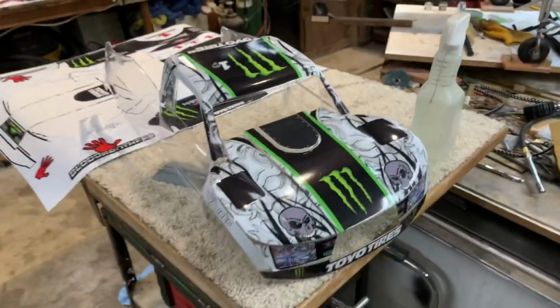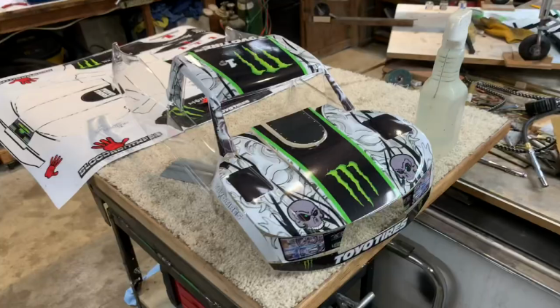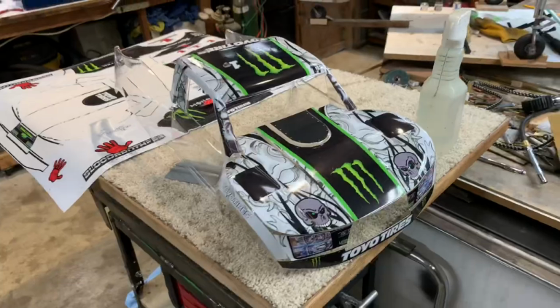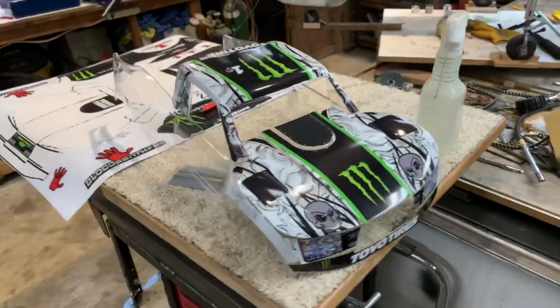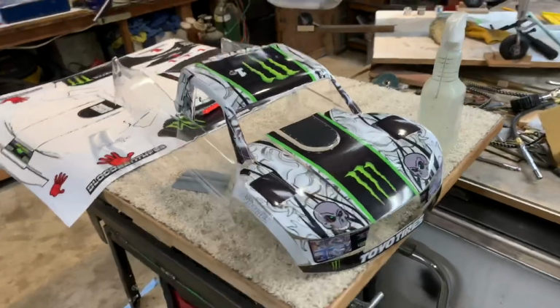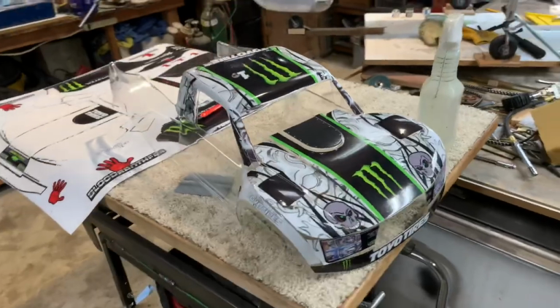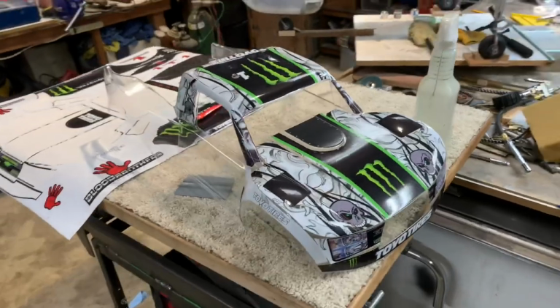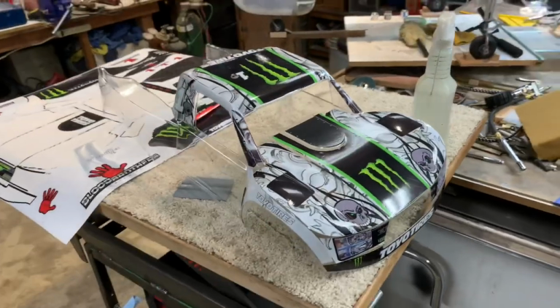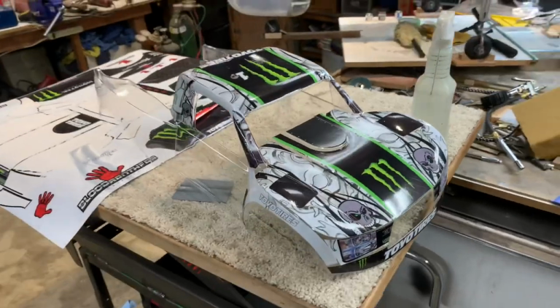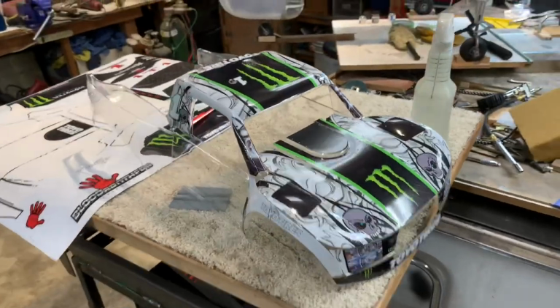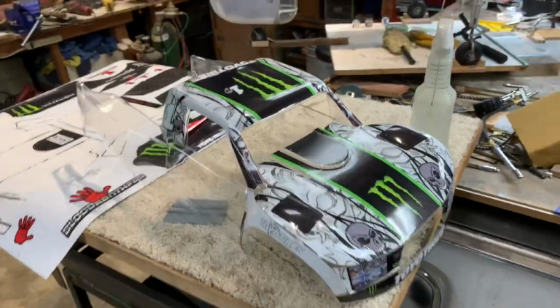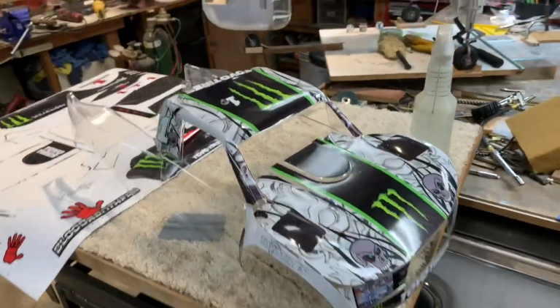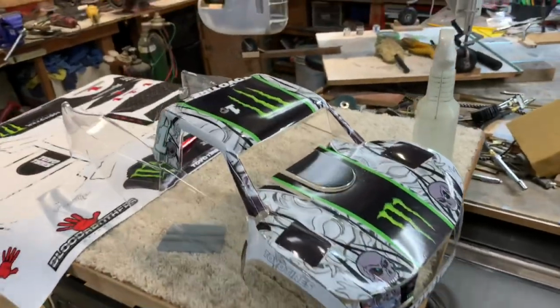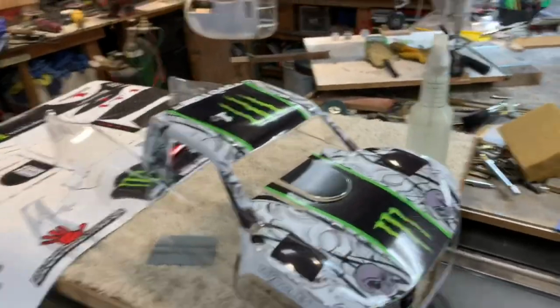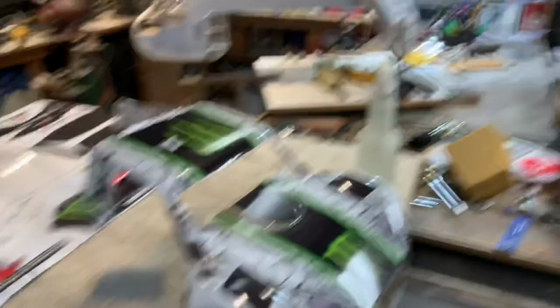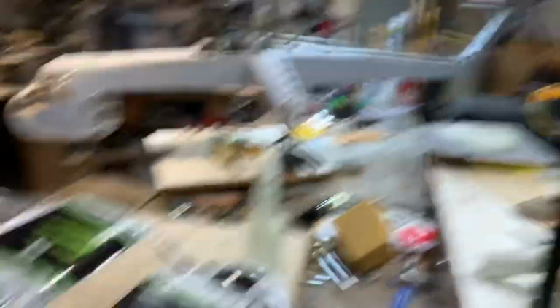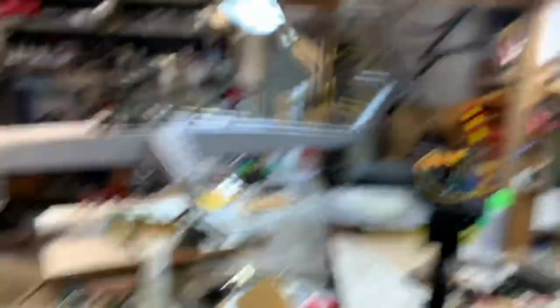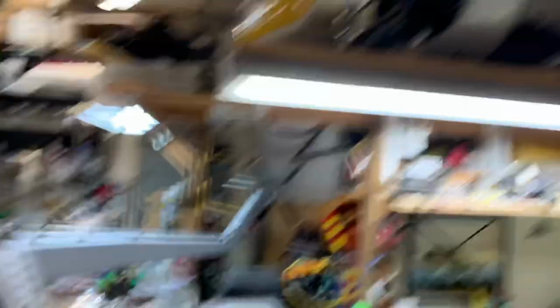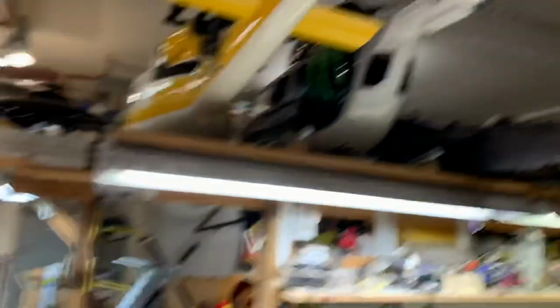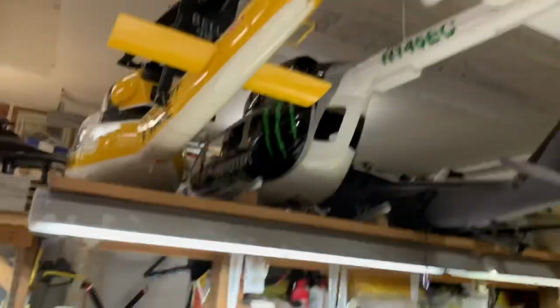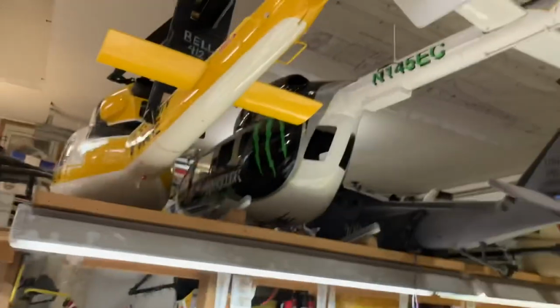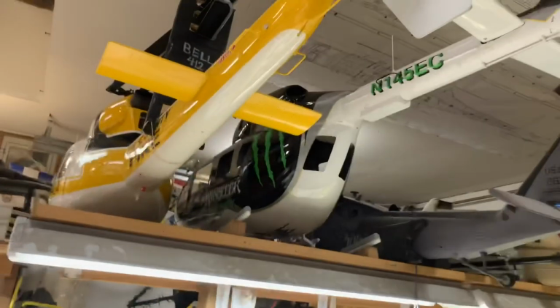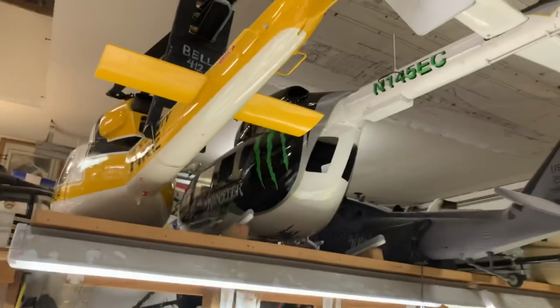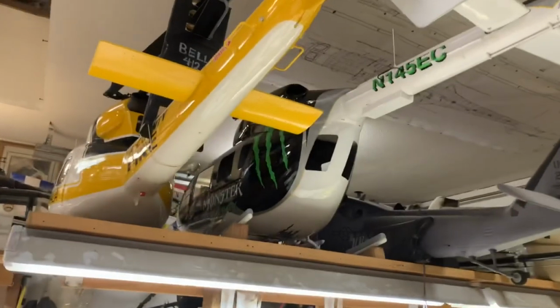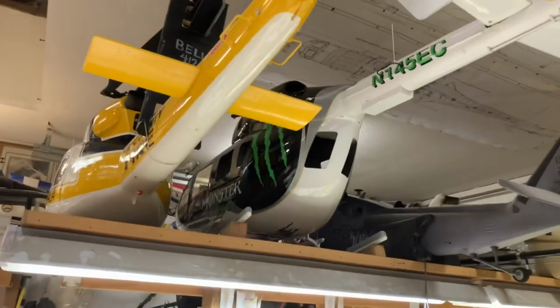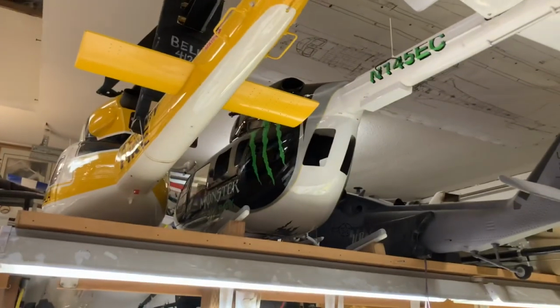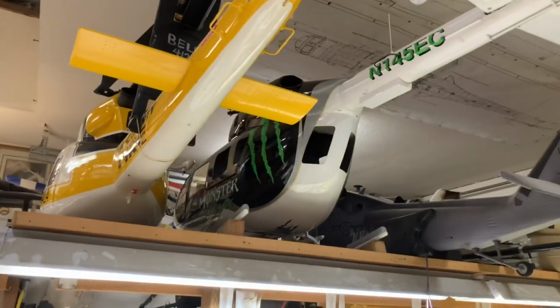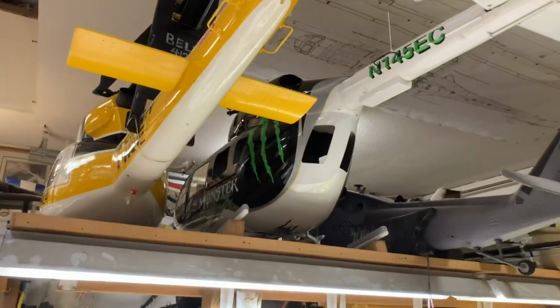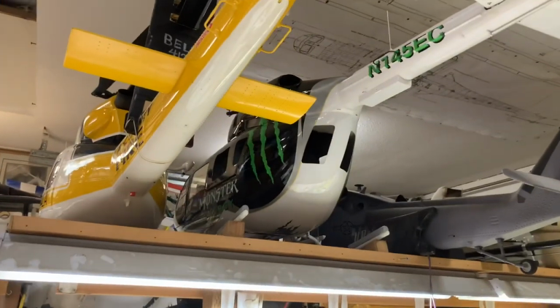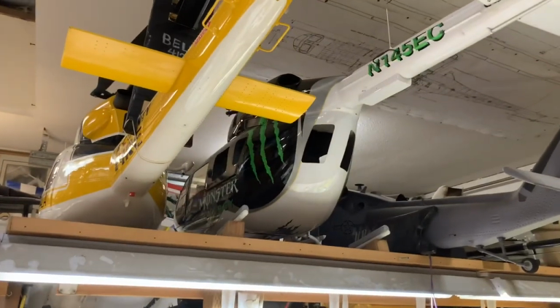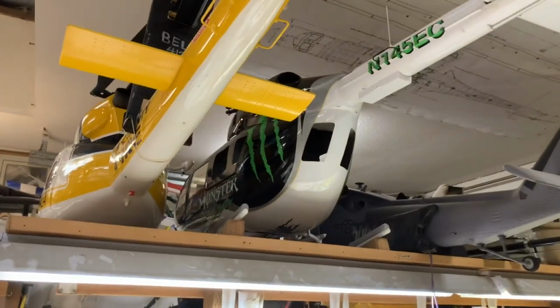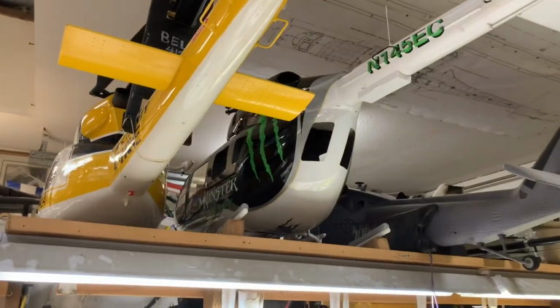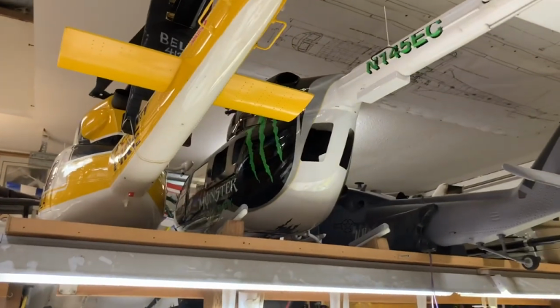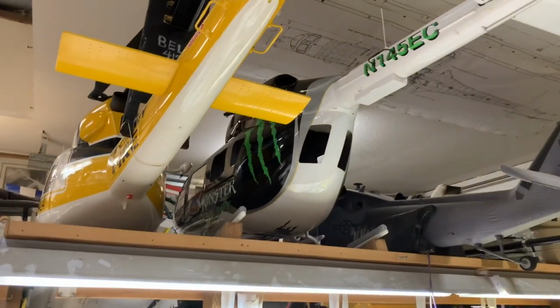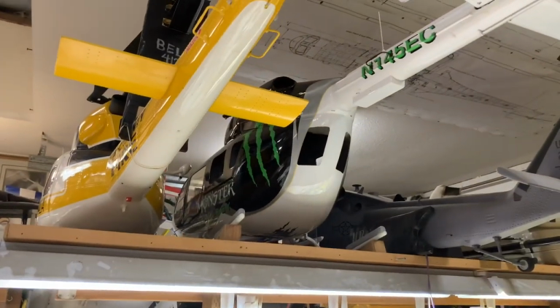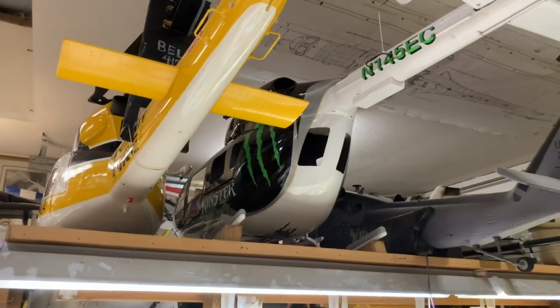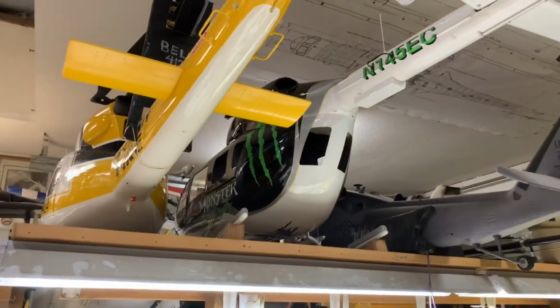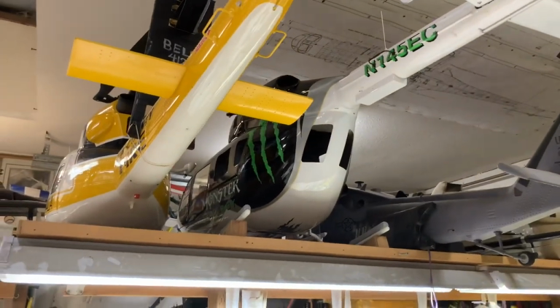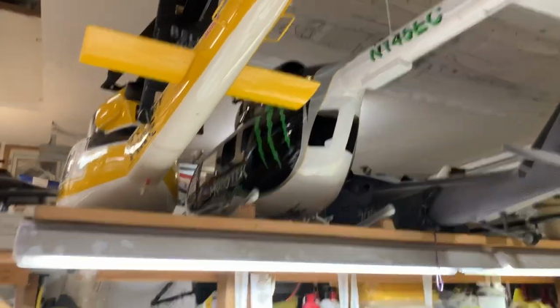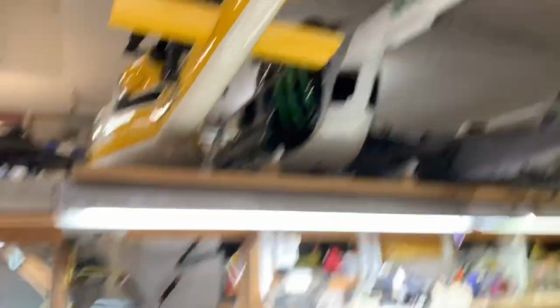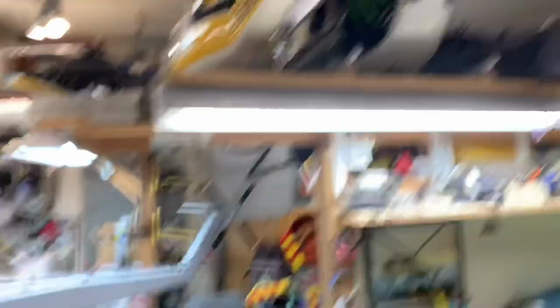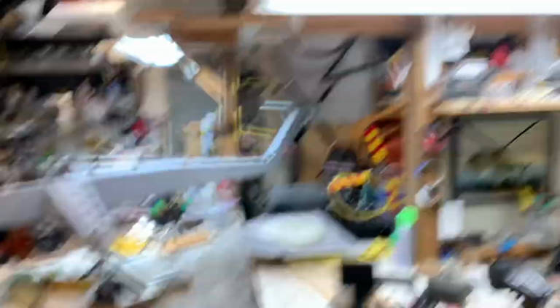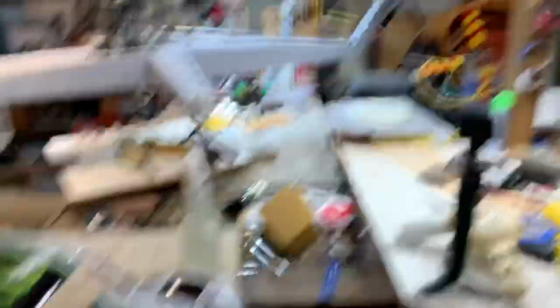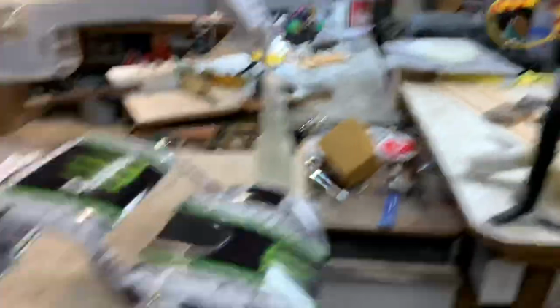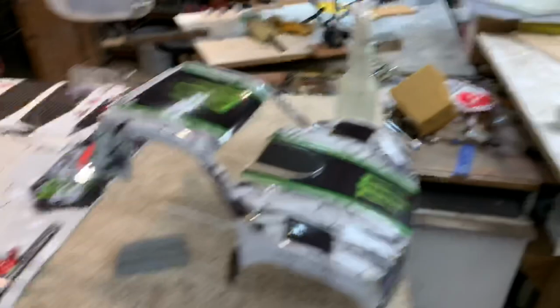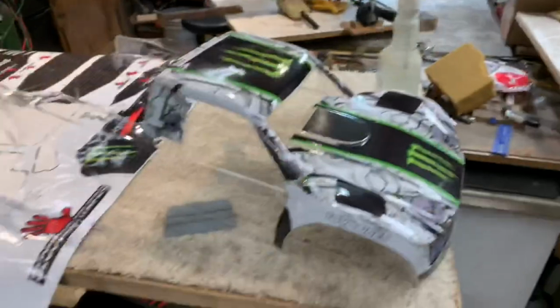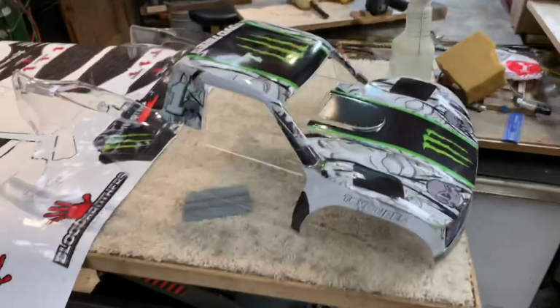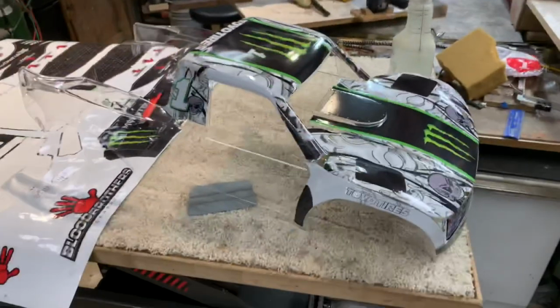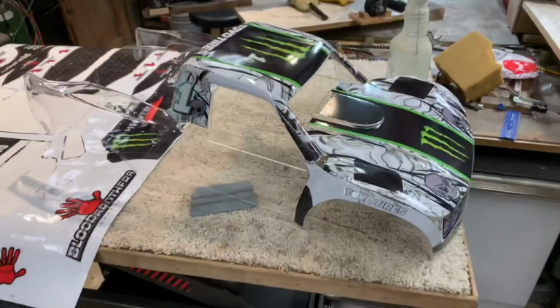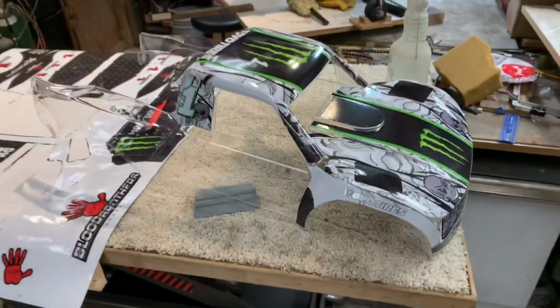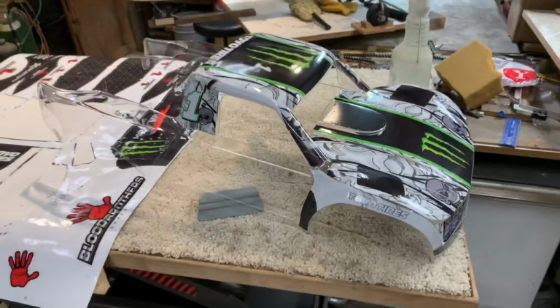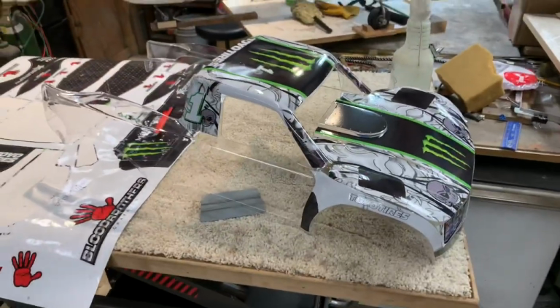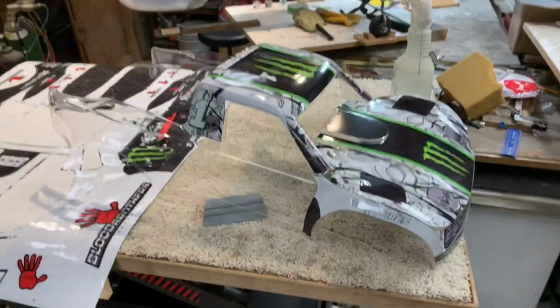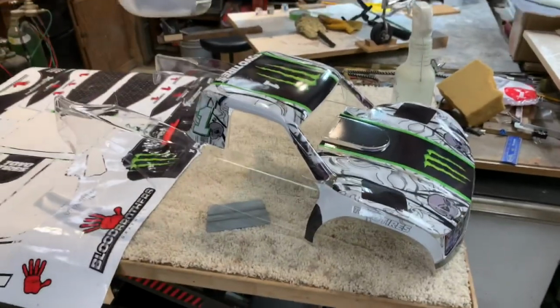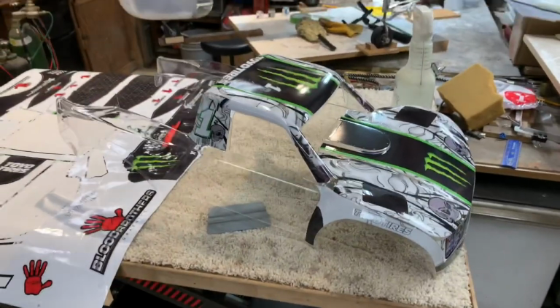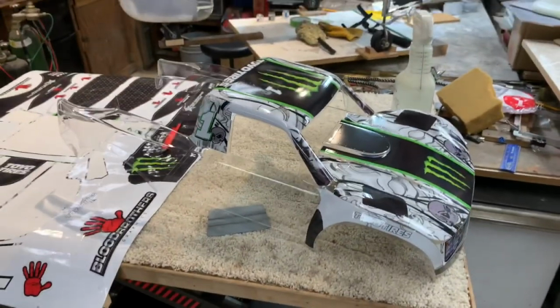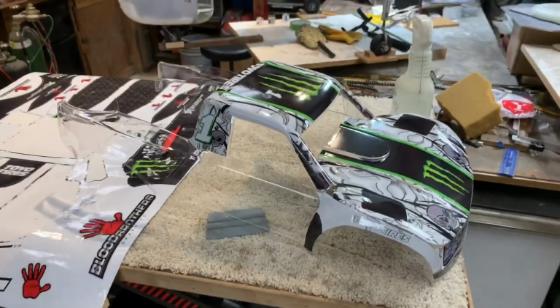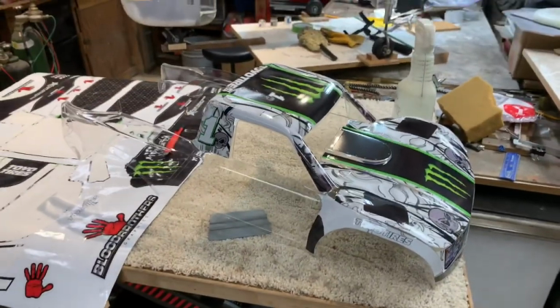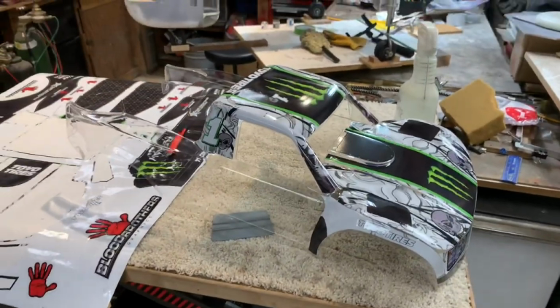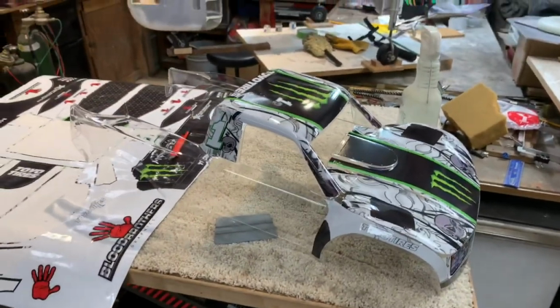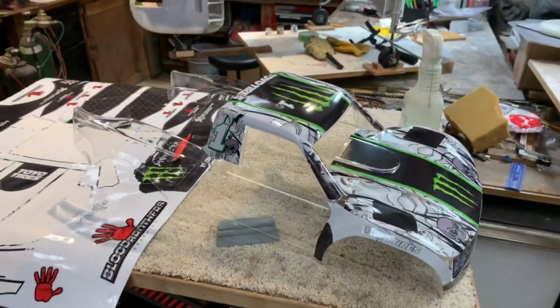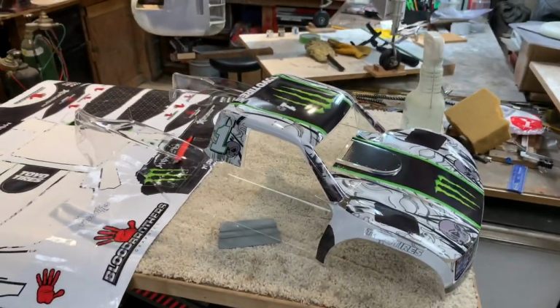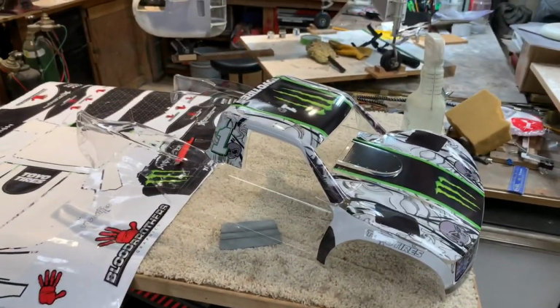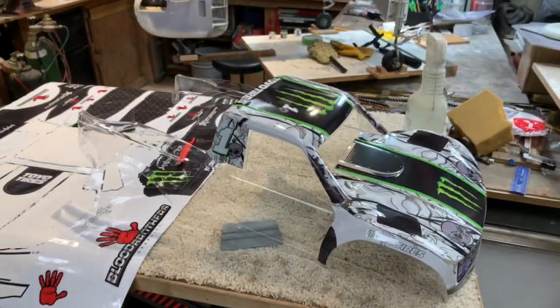It's turning out pretty damn cool considering what it is. It's just a big sticker. It'll be fun whenever it's all done up and sitting next to the monster EC145.